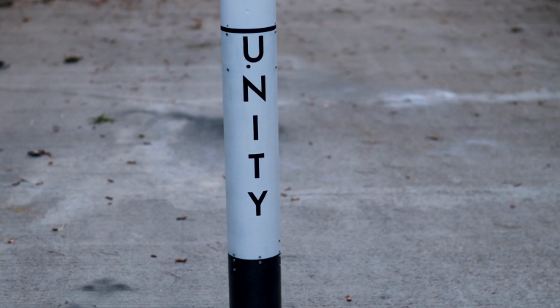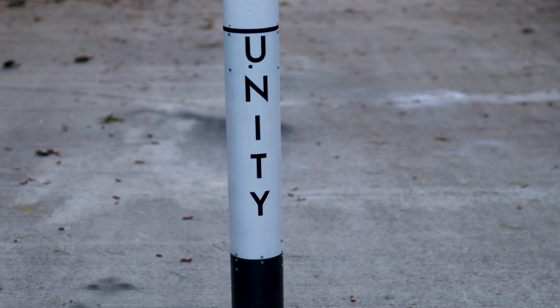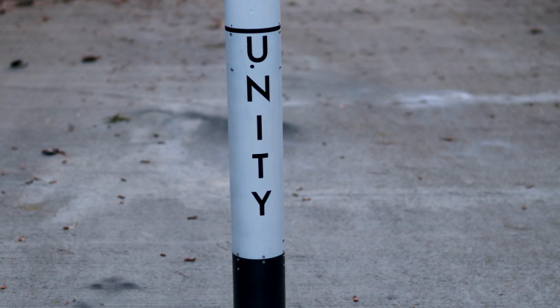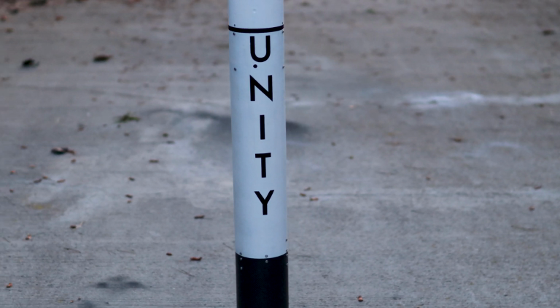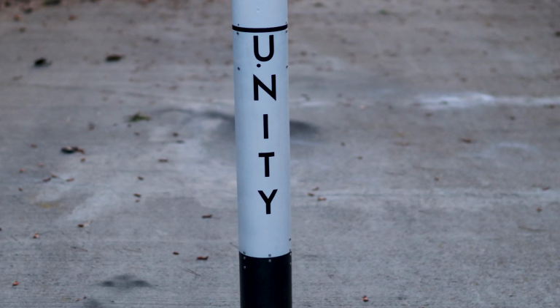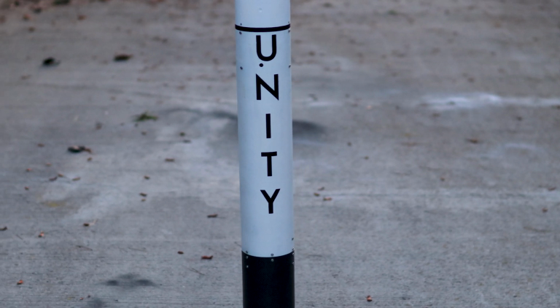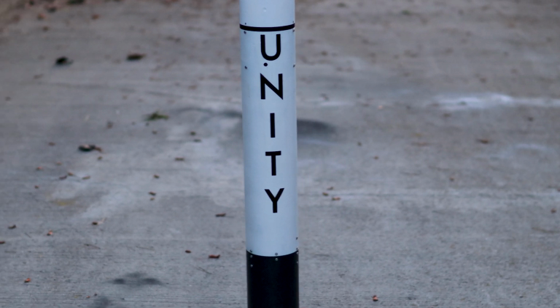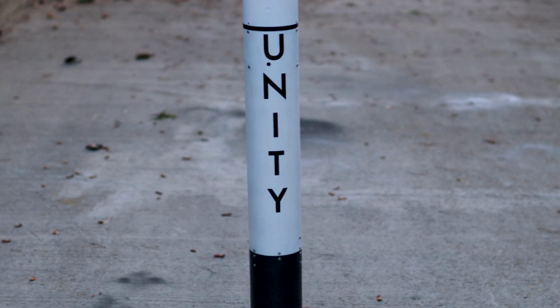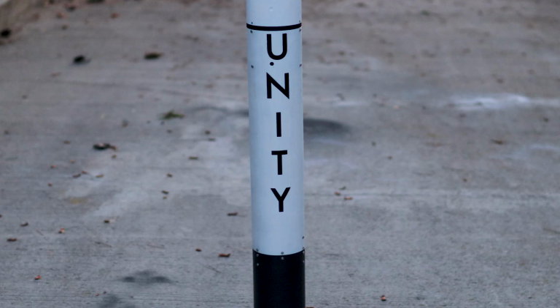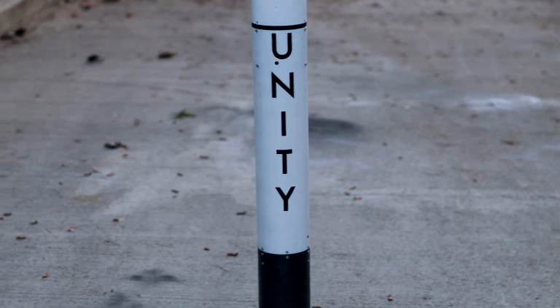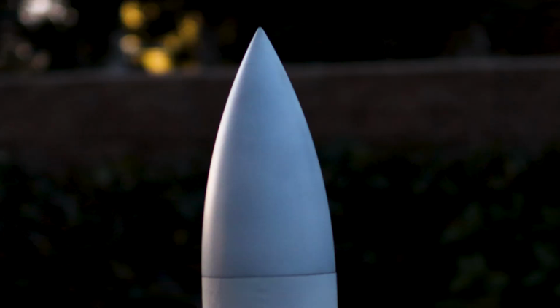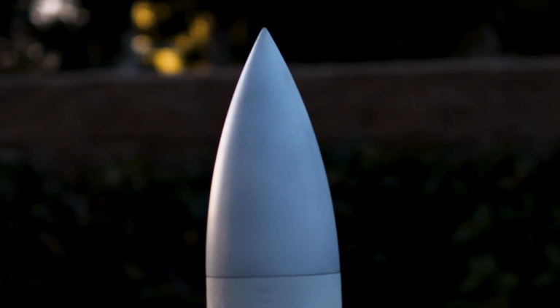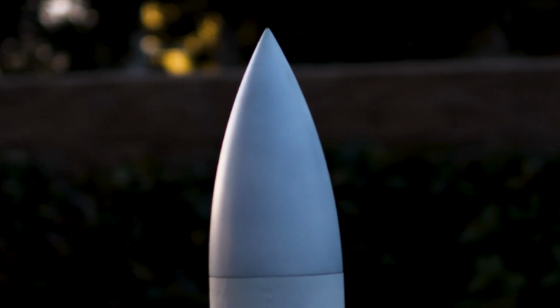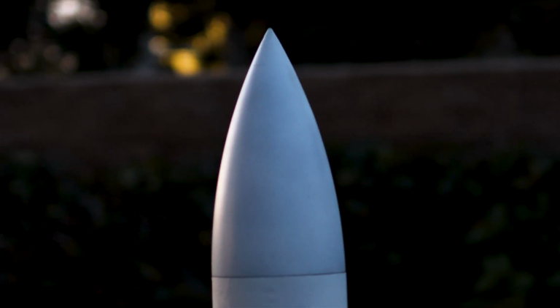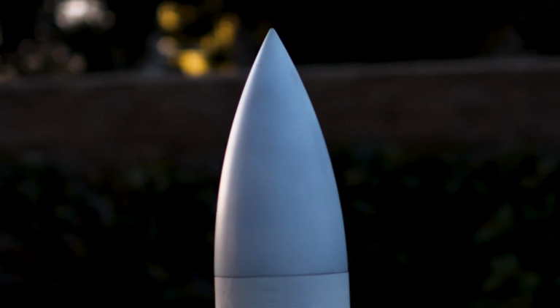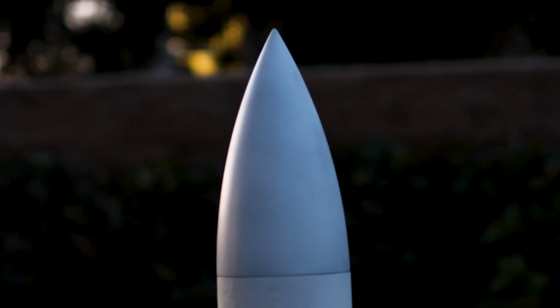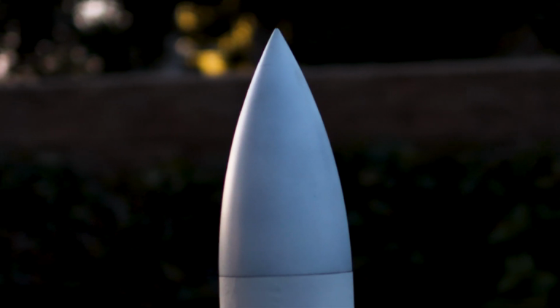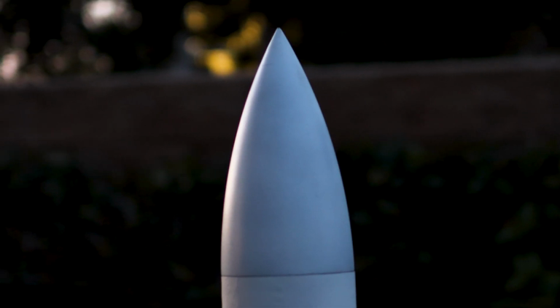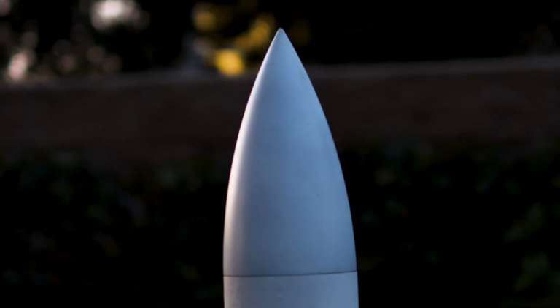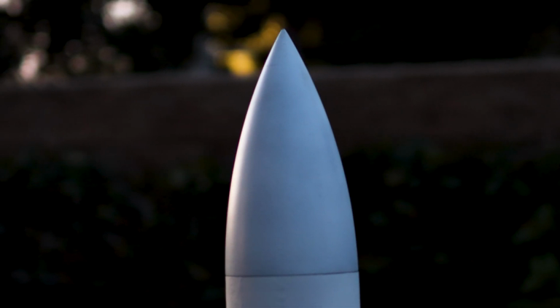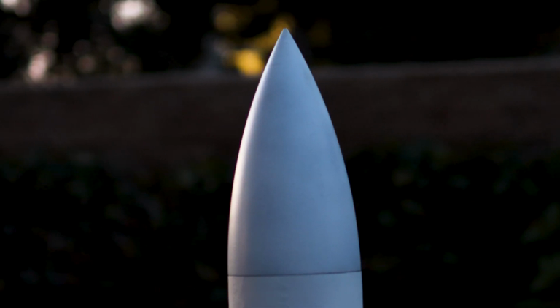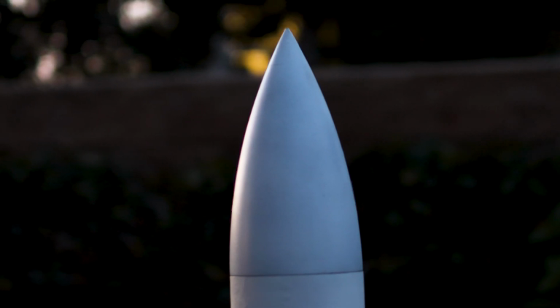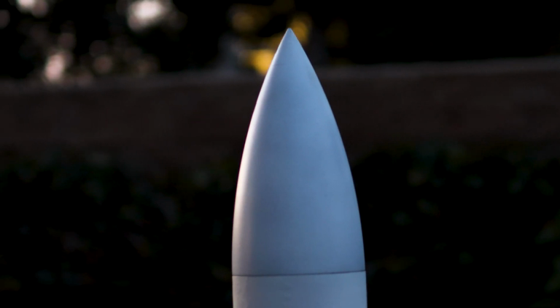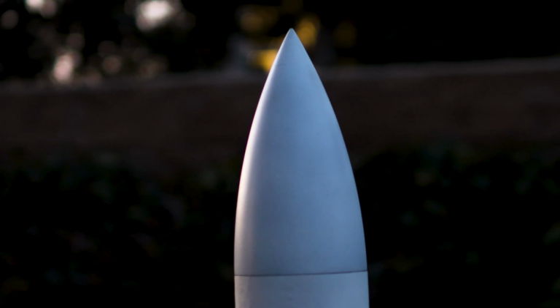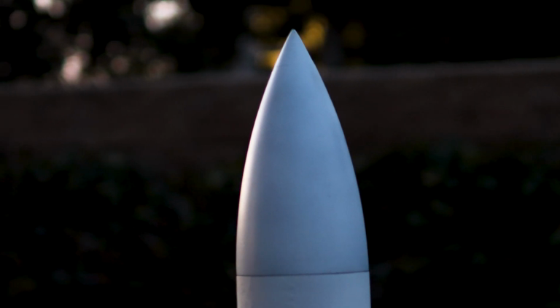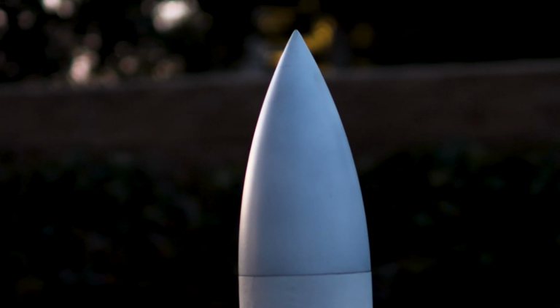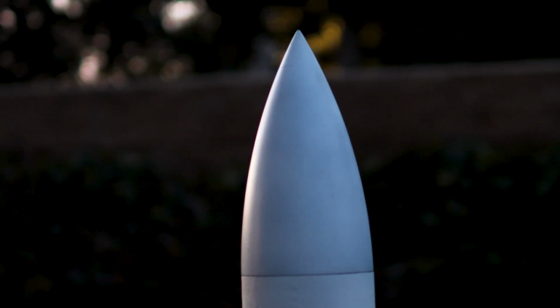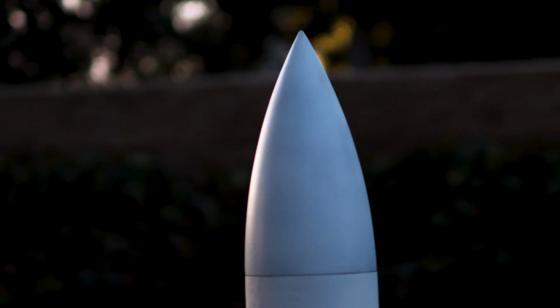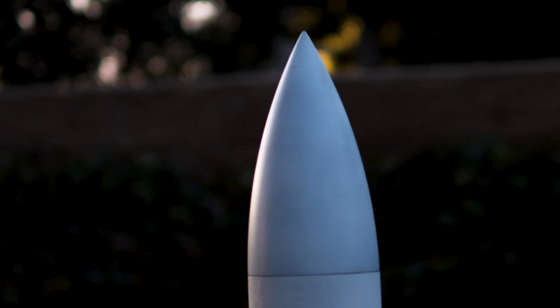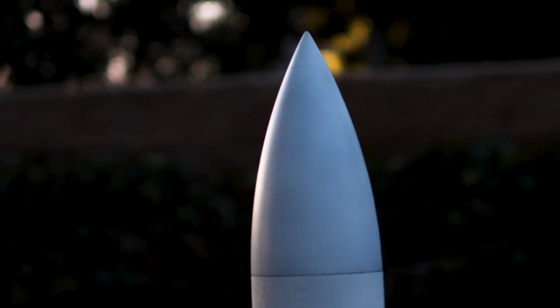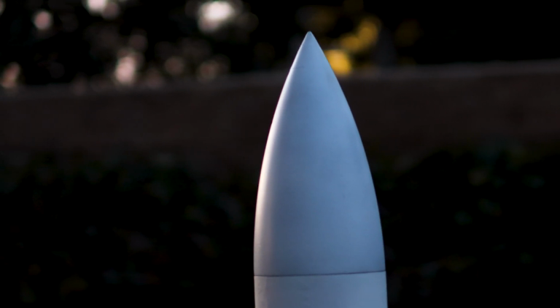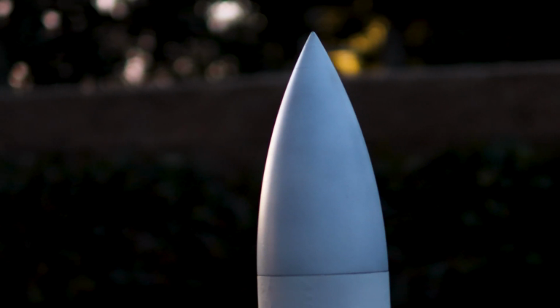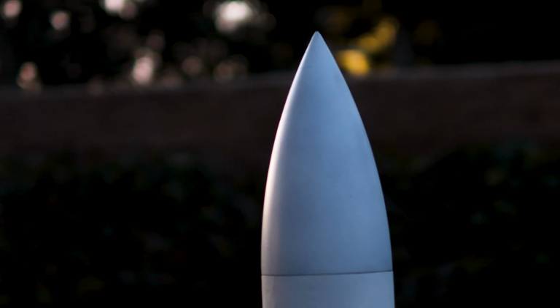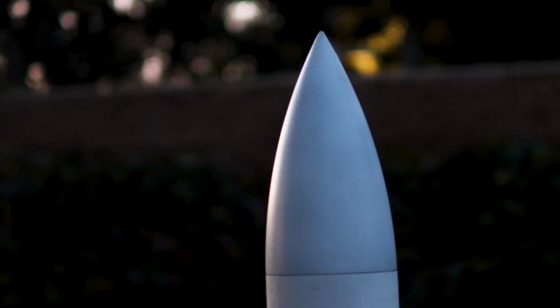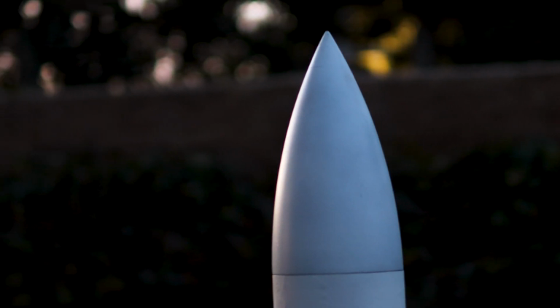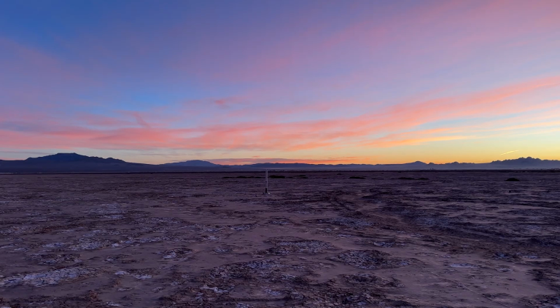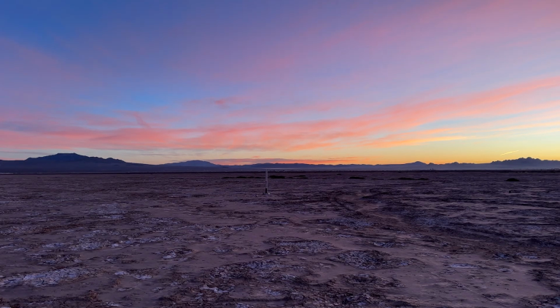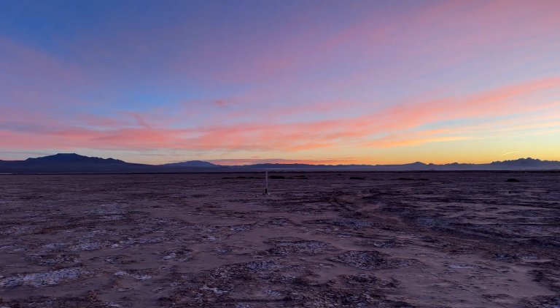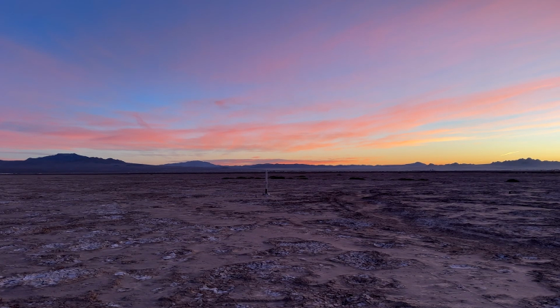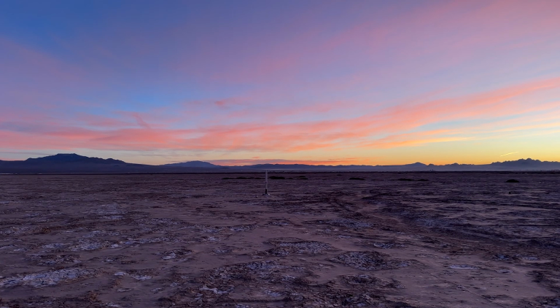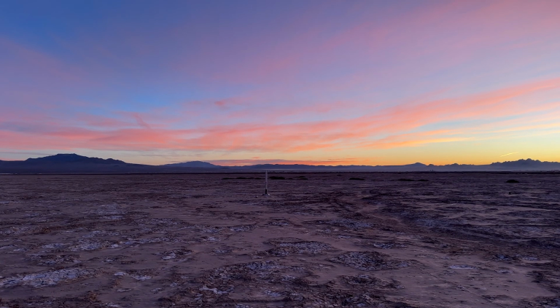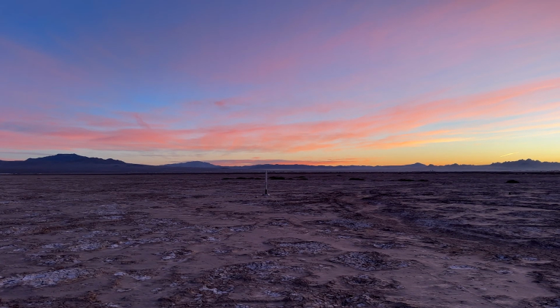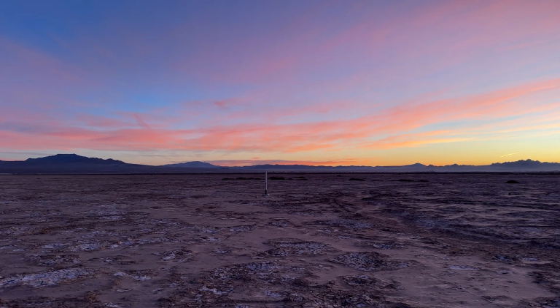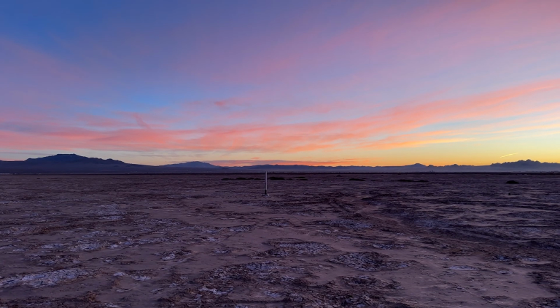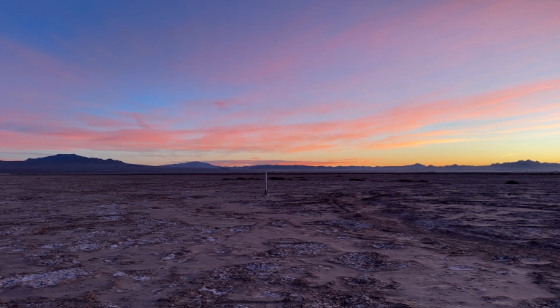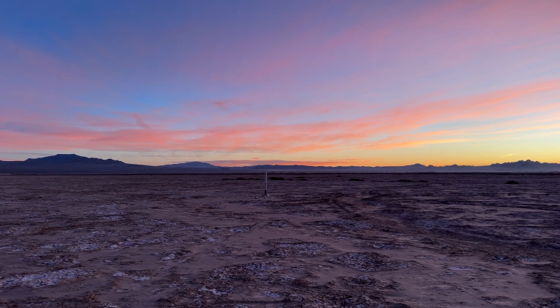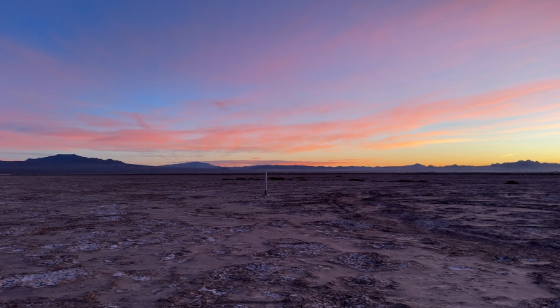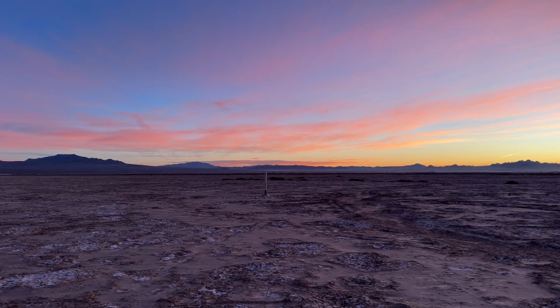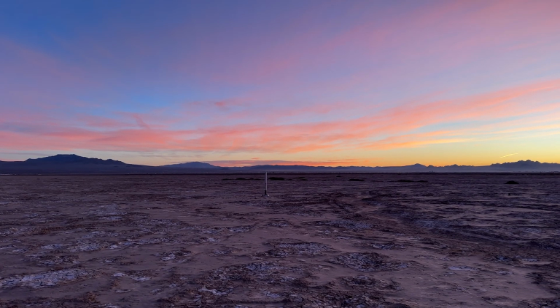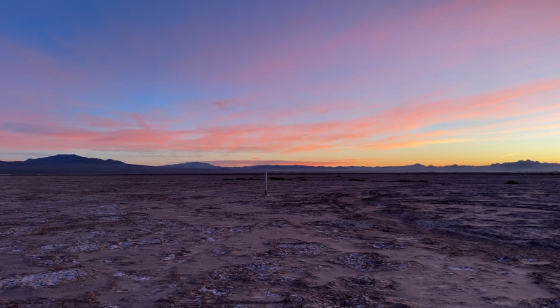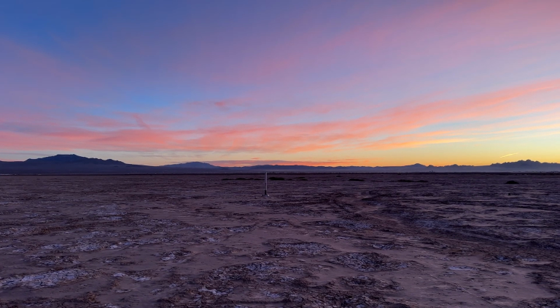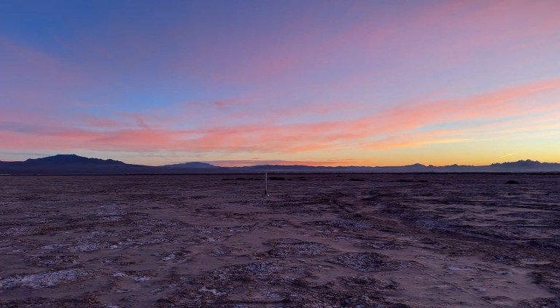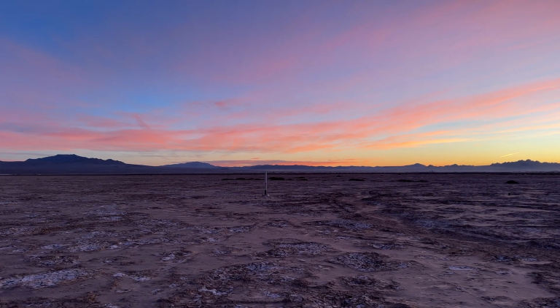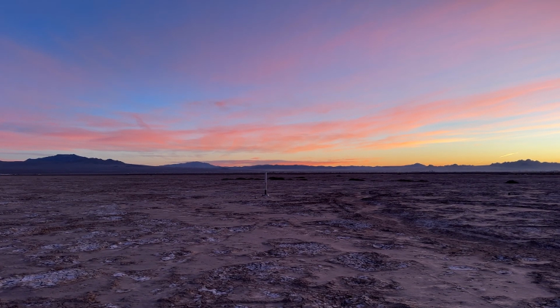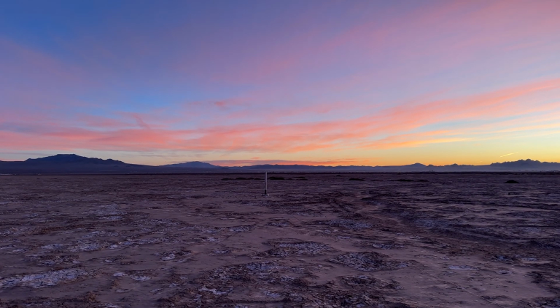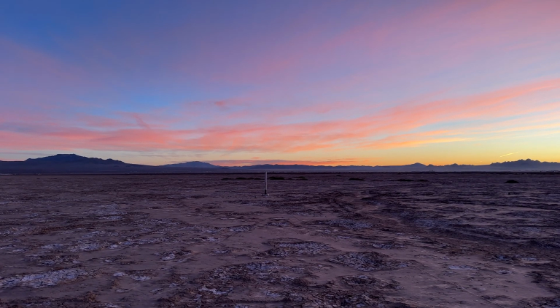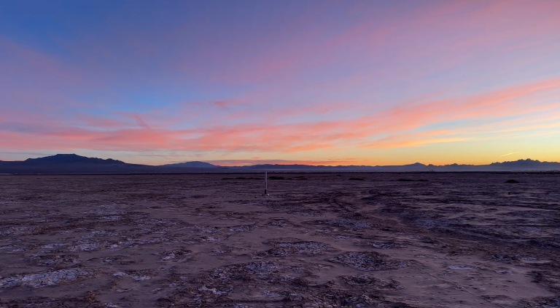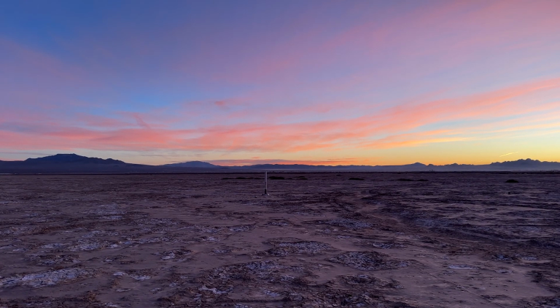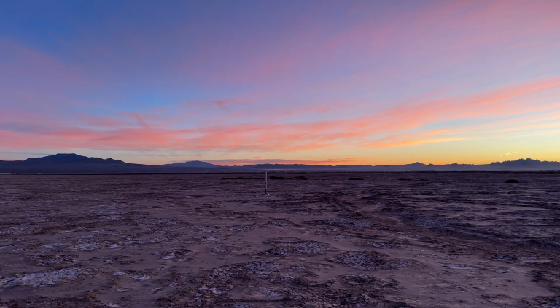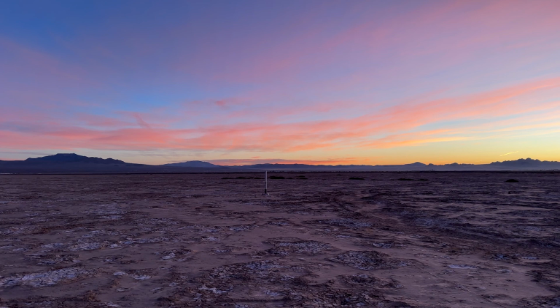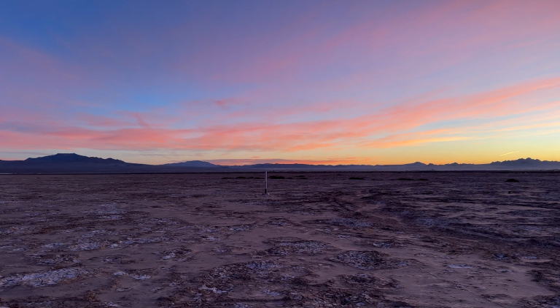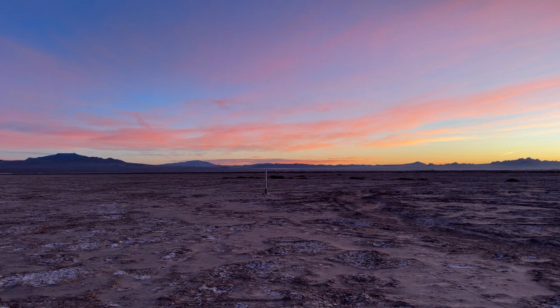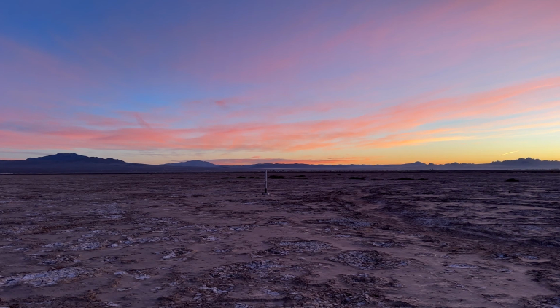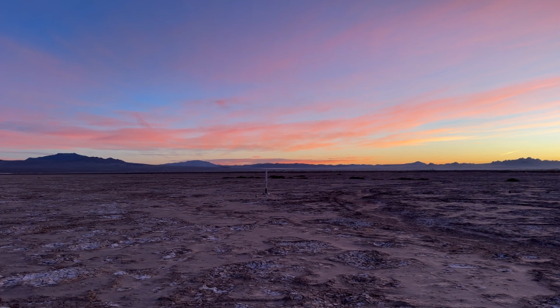After integrating the rocket for the final time, Unity was ready to launch. 3, 2, 1.